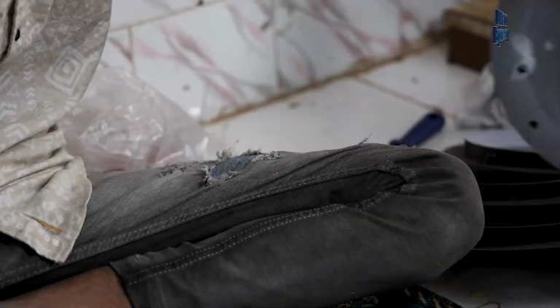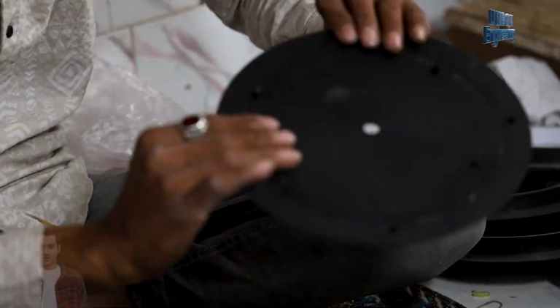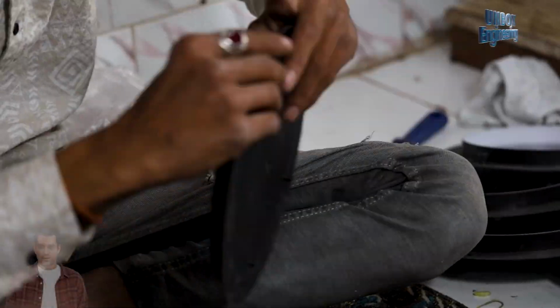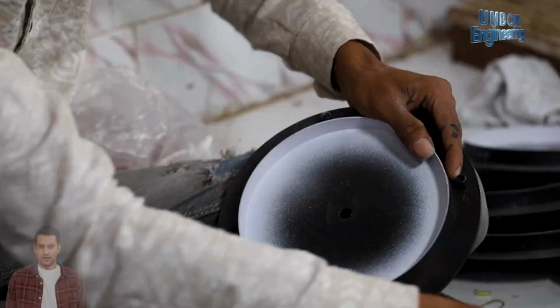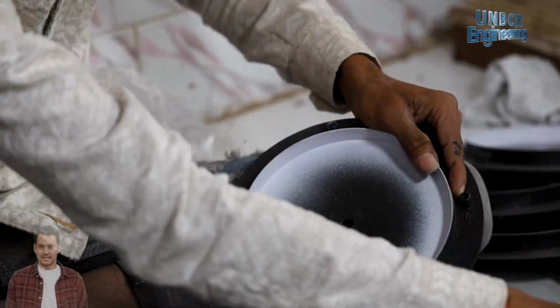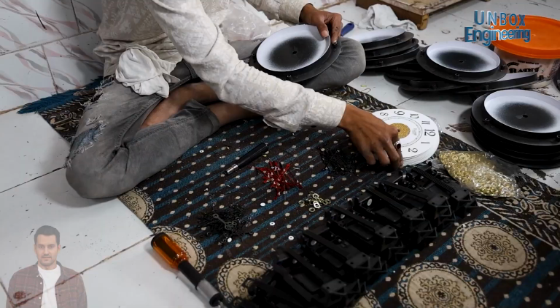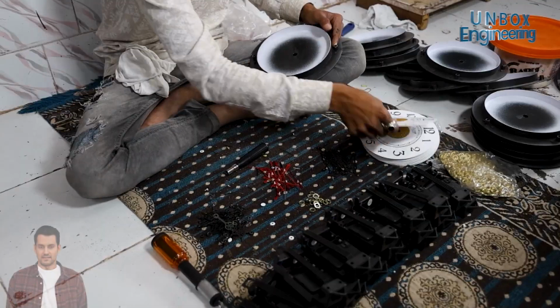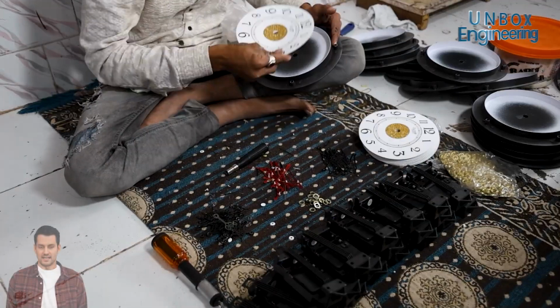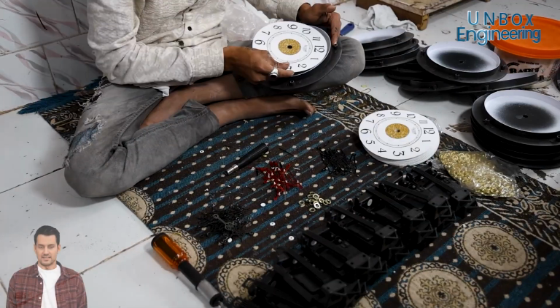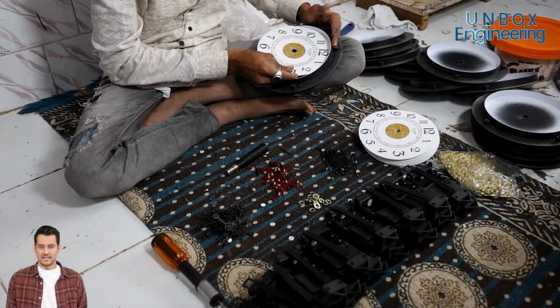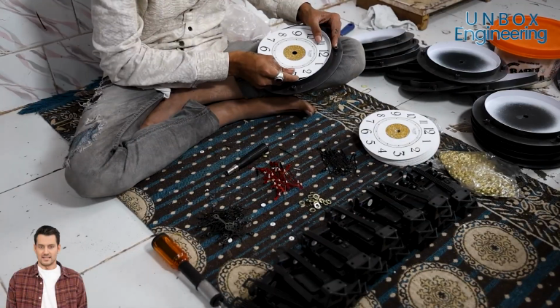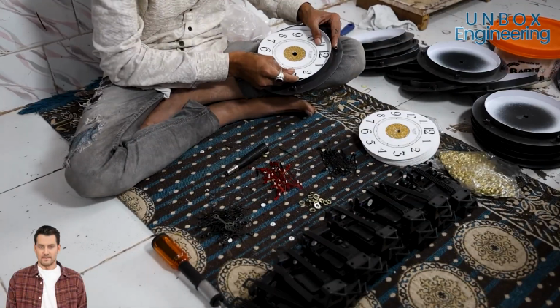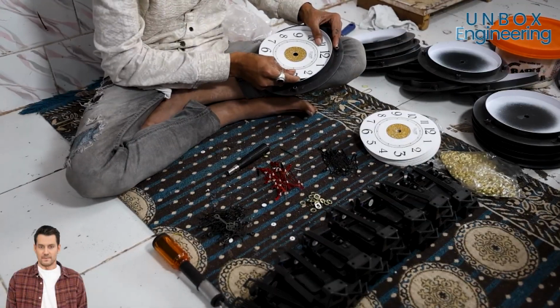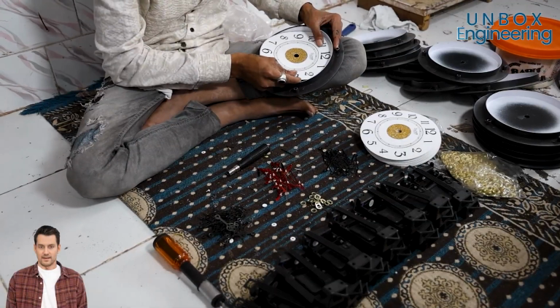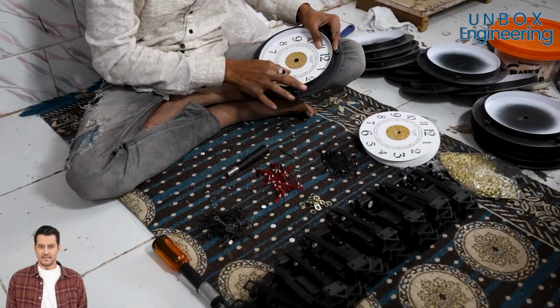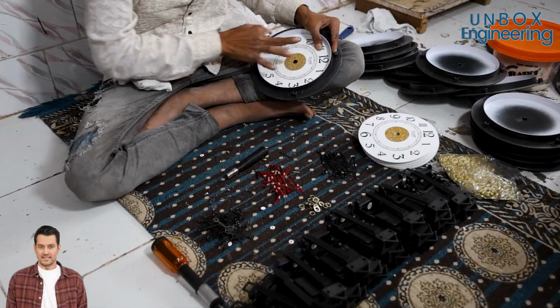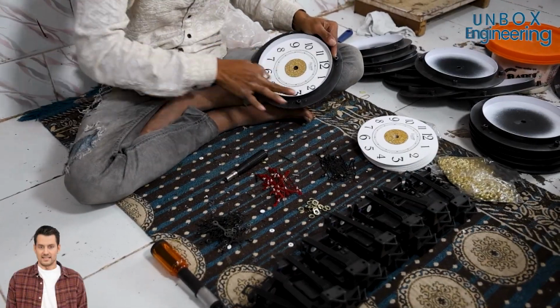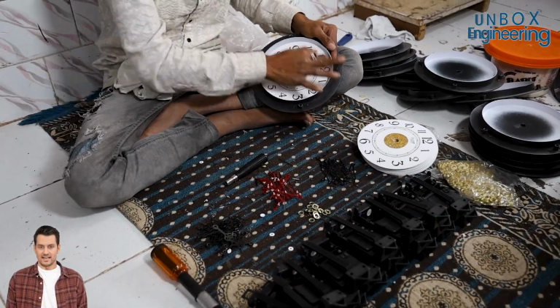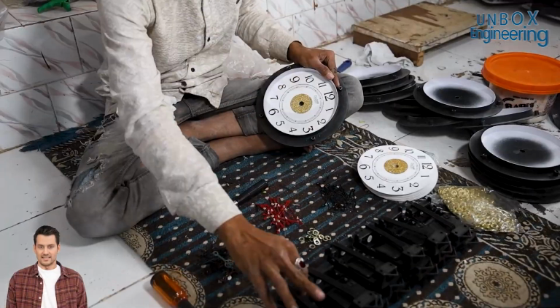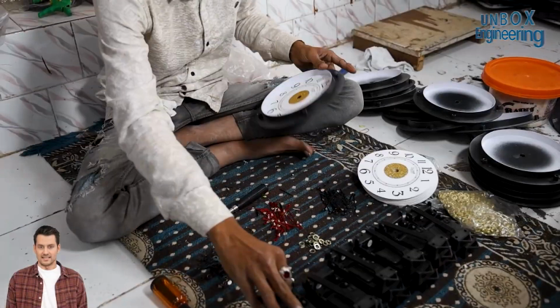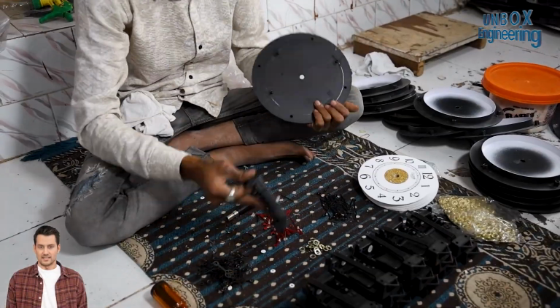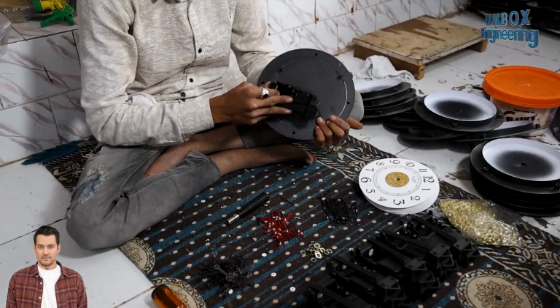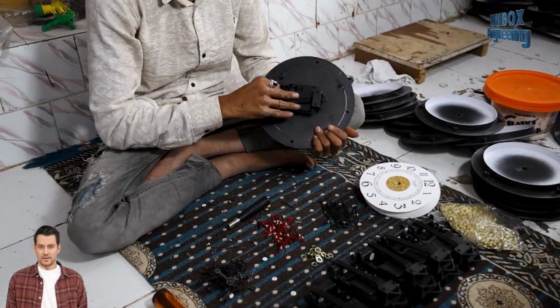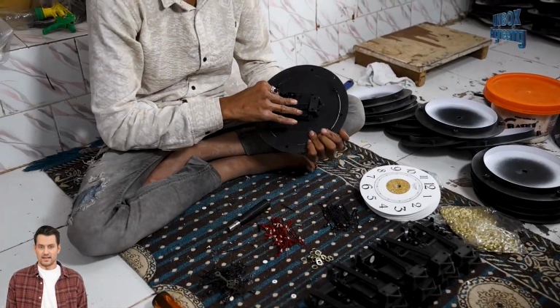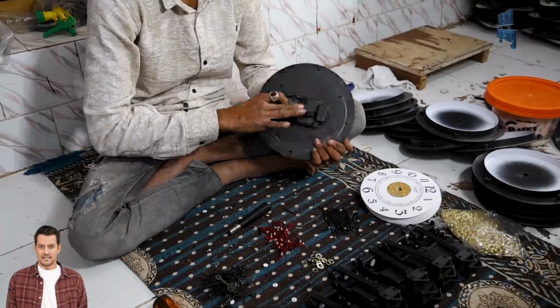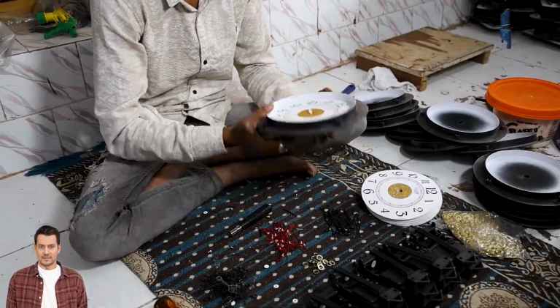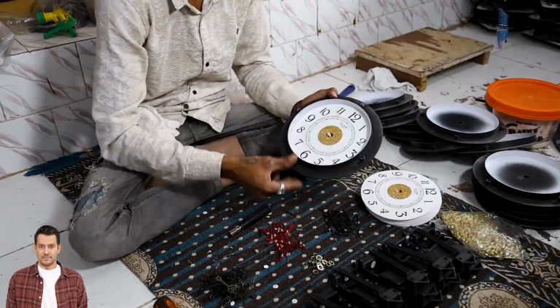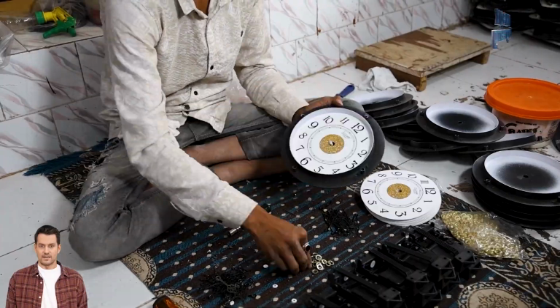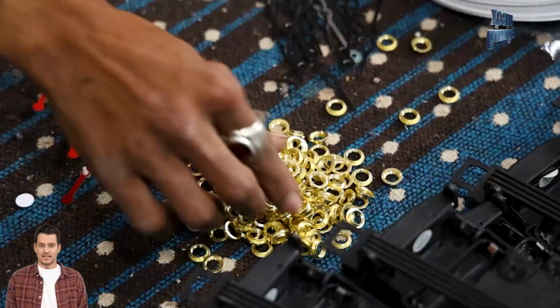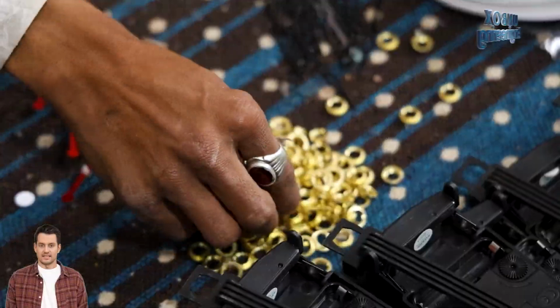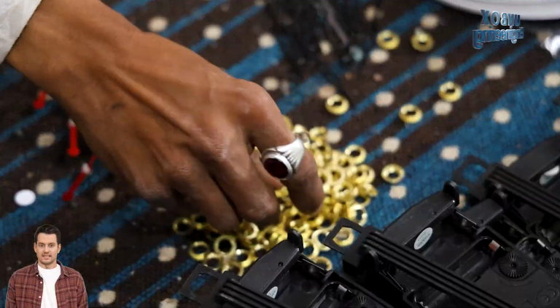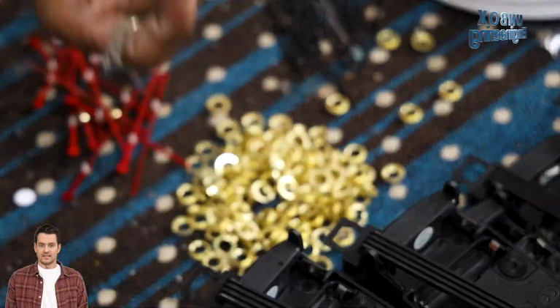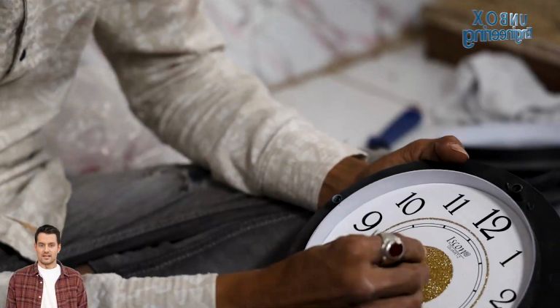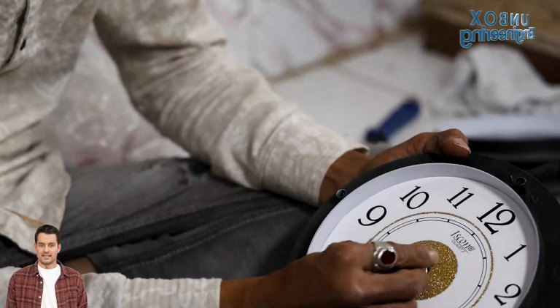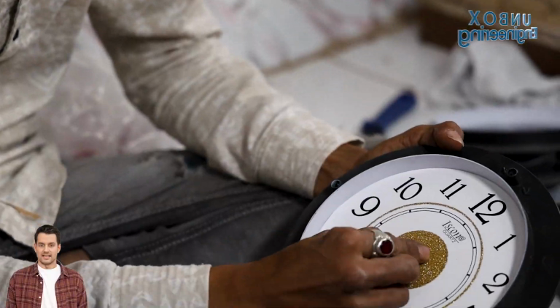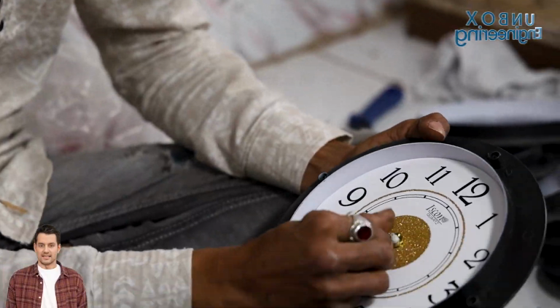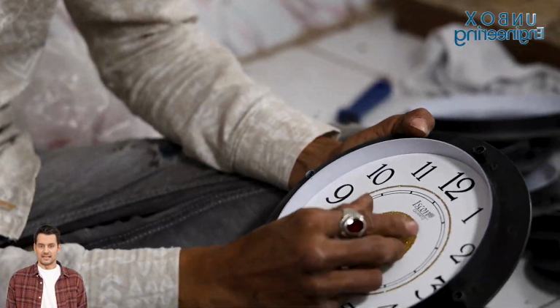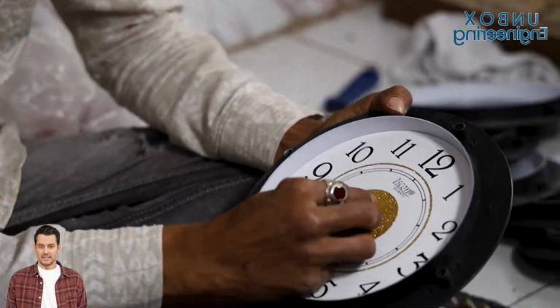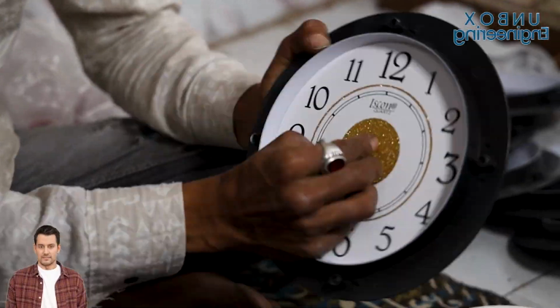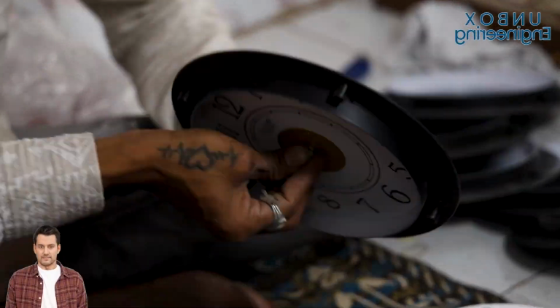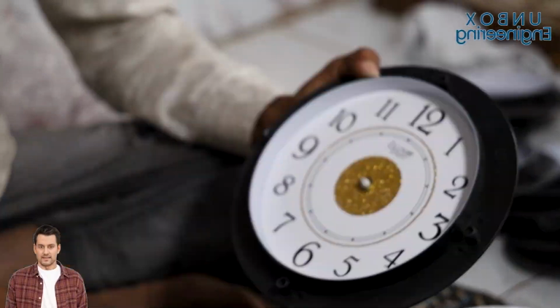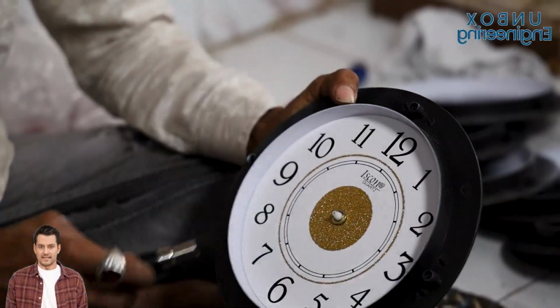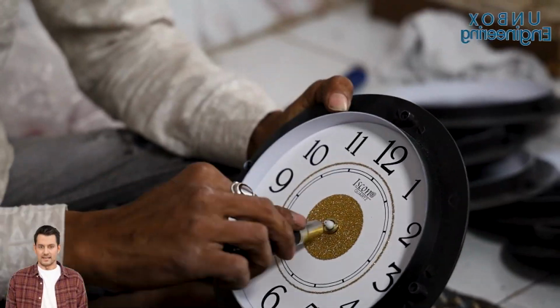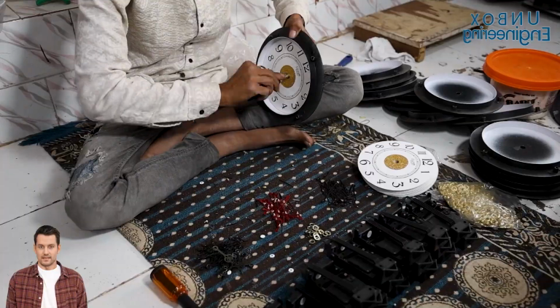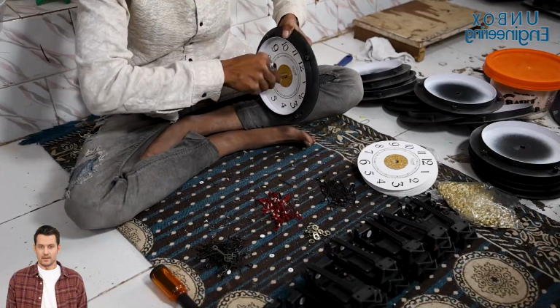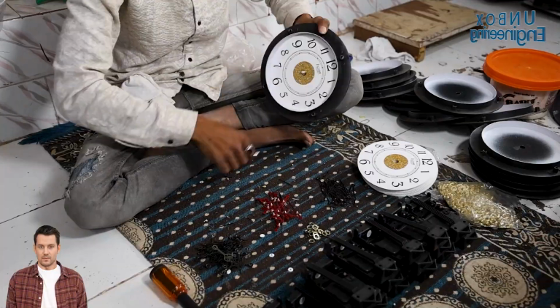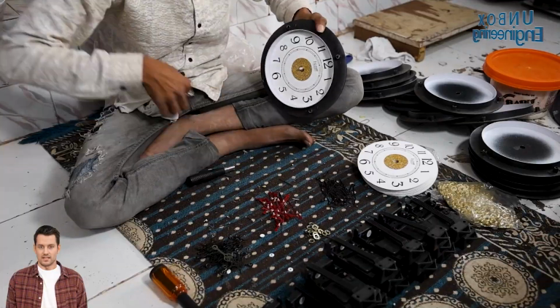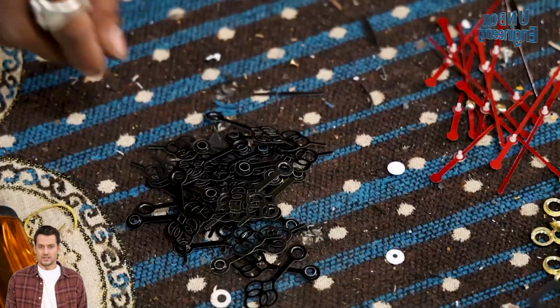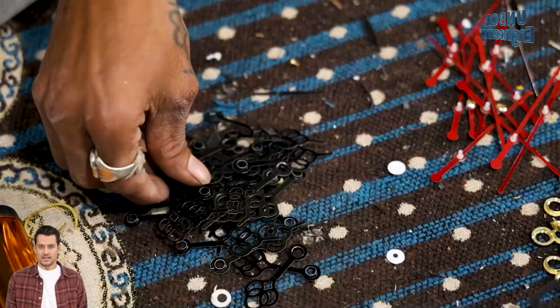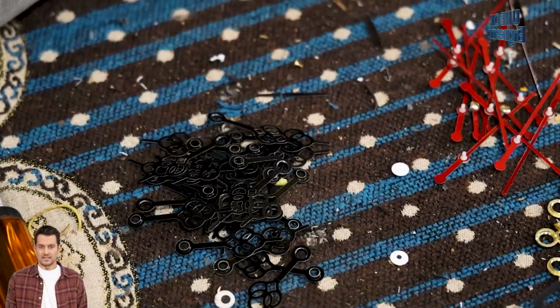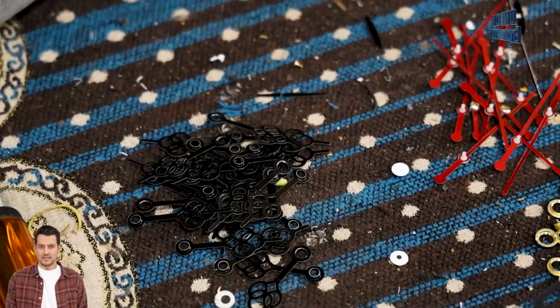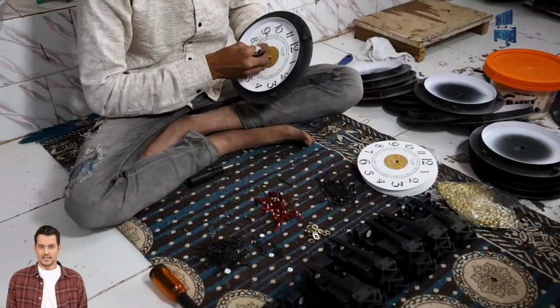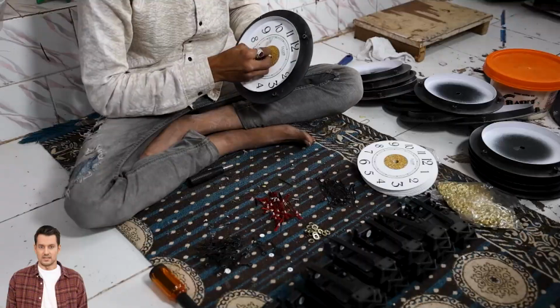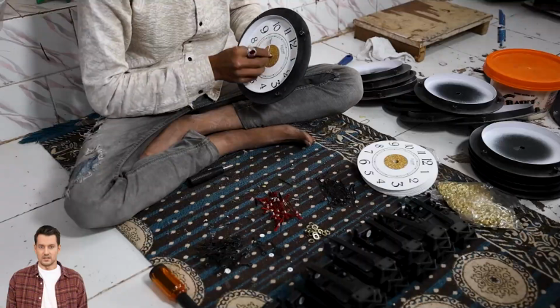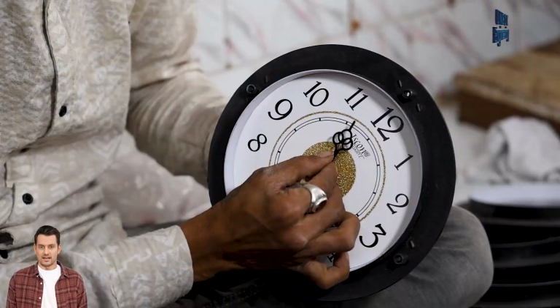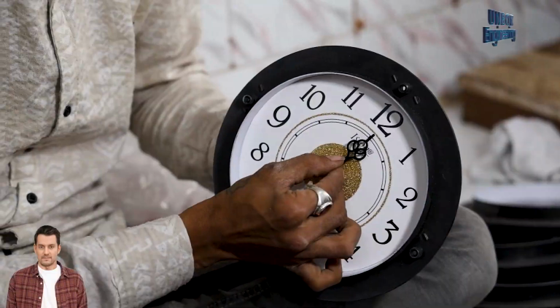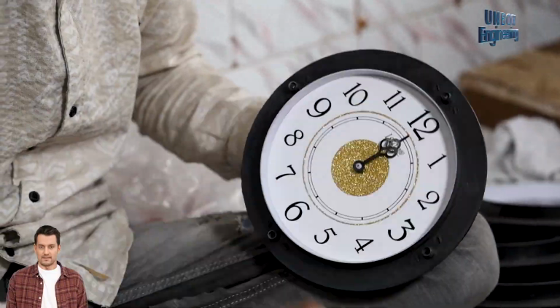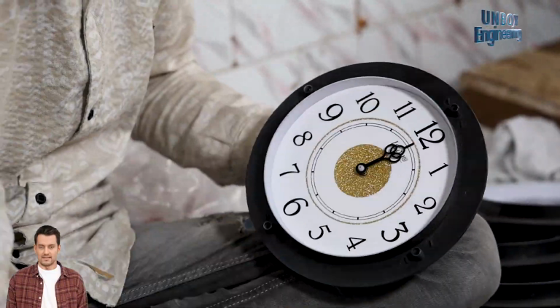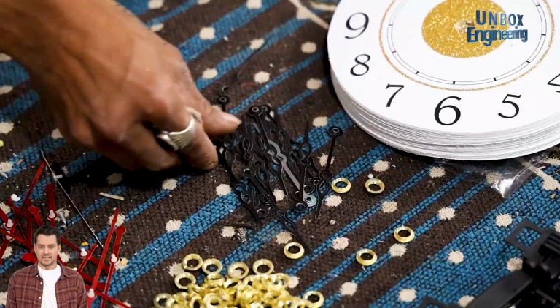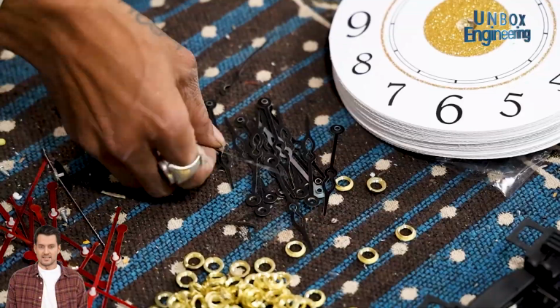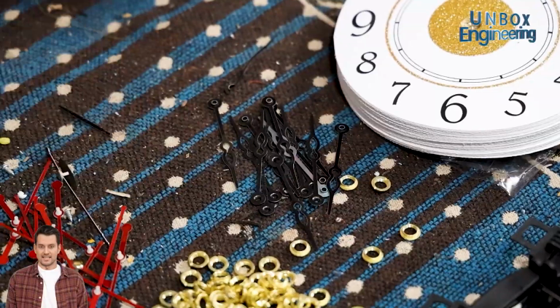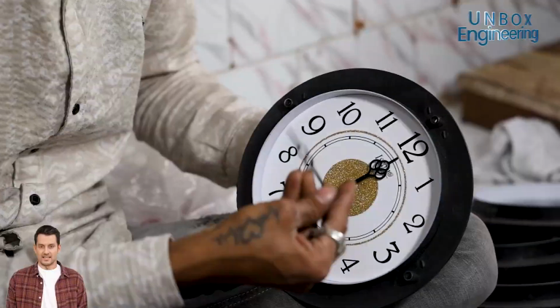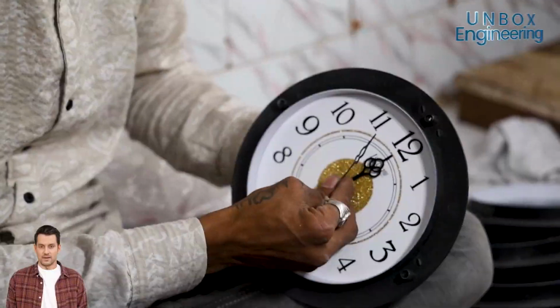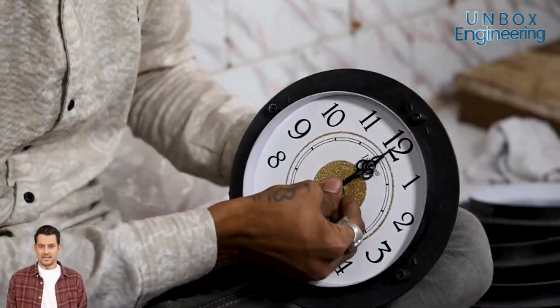Now it's time to pop that dial into the frame, lock in the clock mechanism, and give it a quick spin to make sure everything's ticking right.